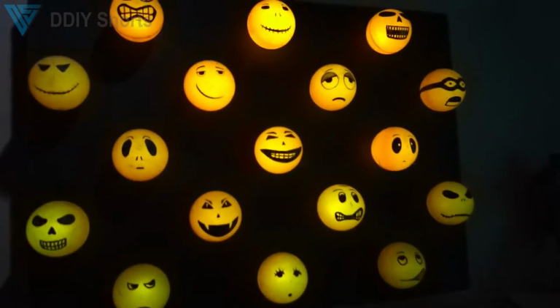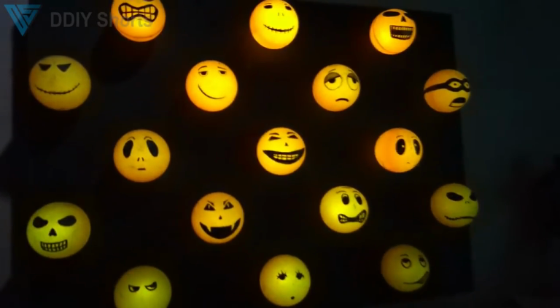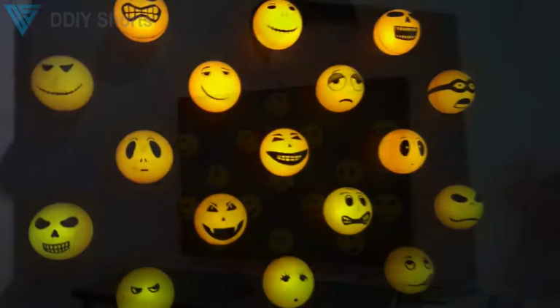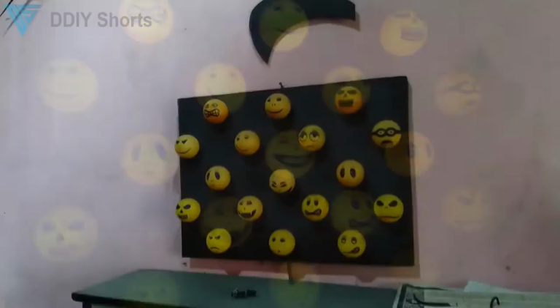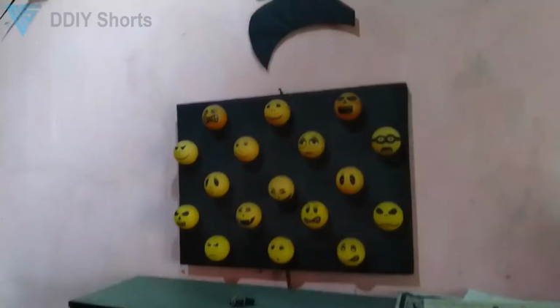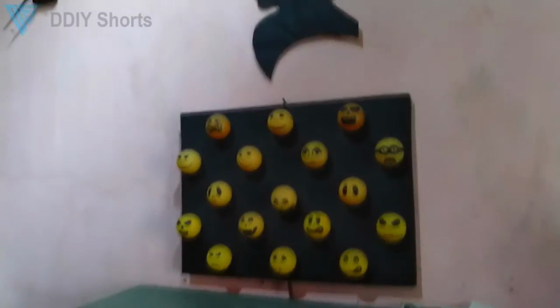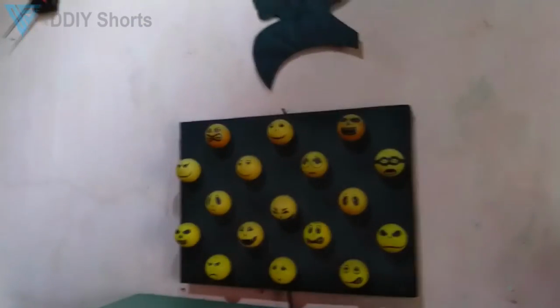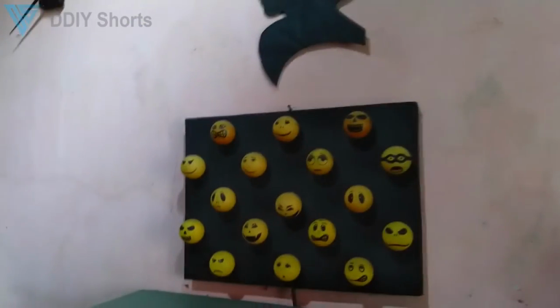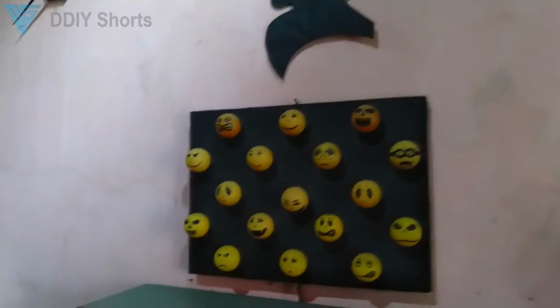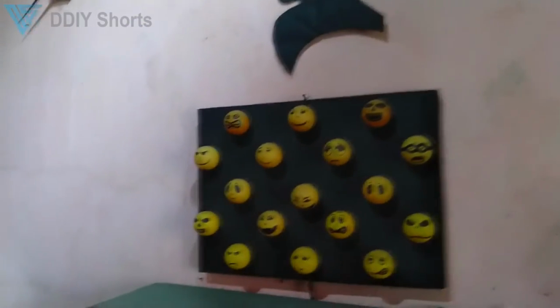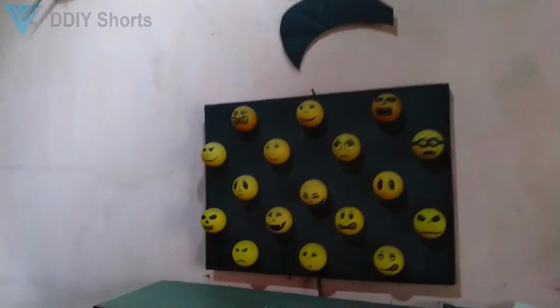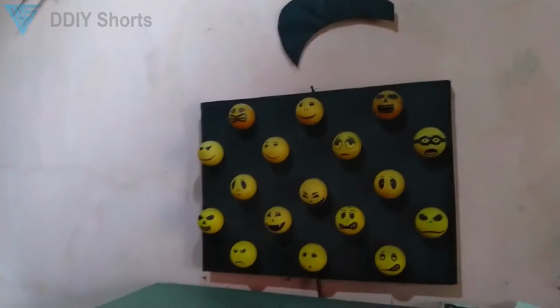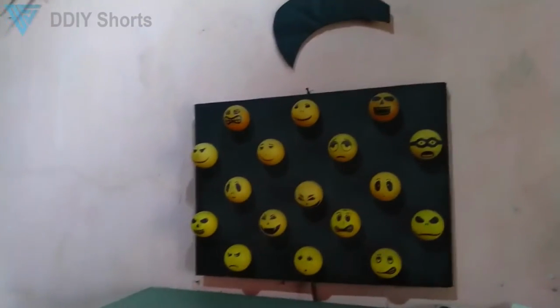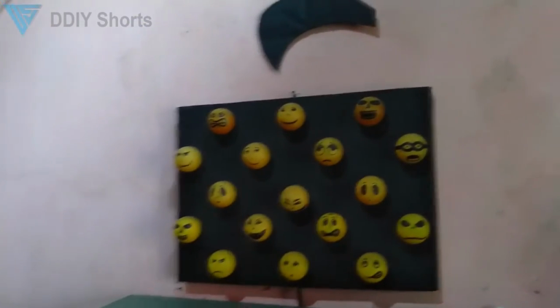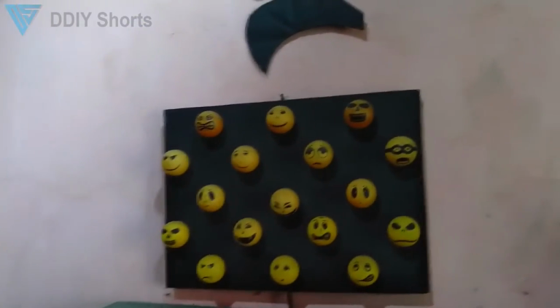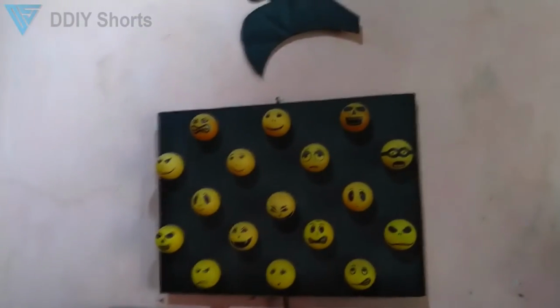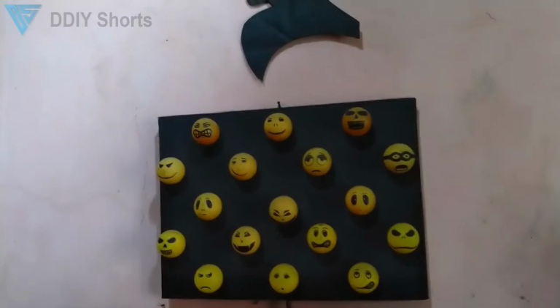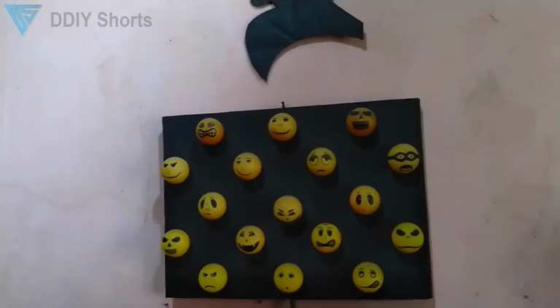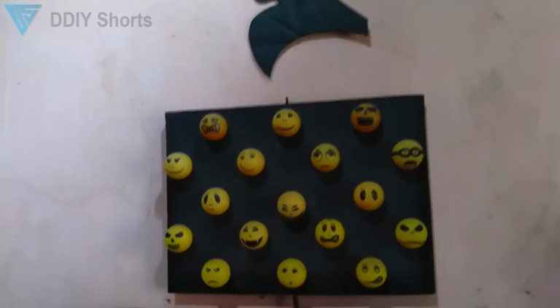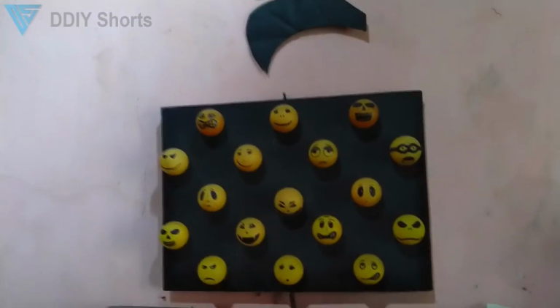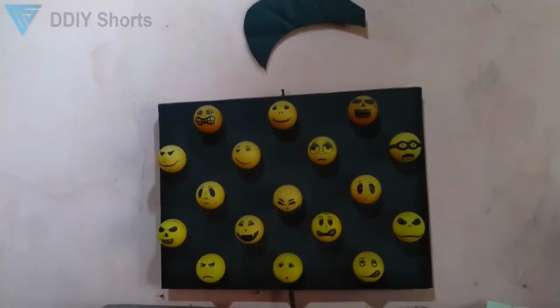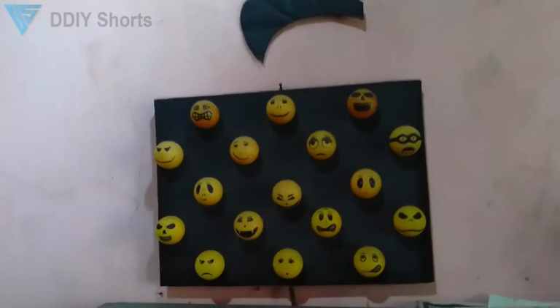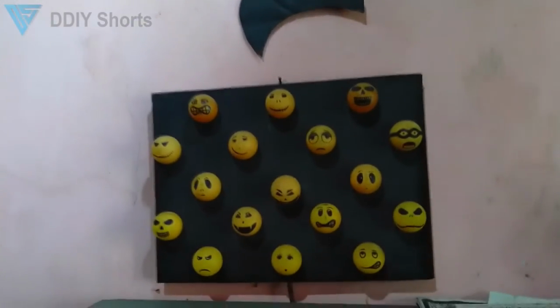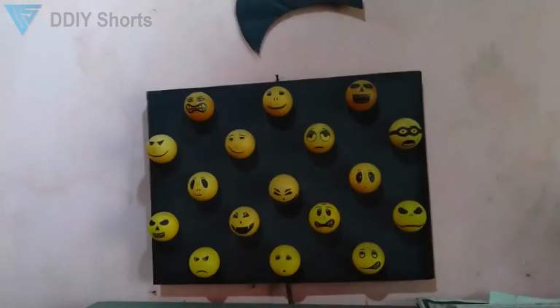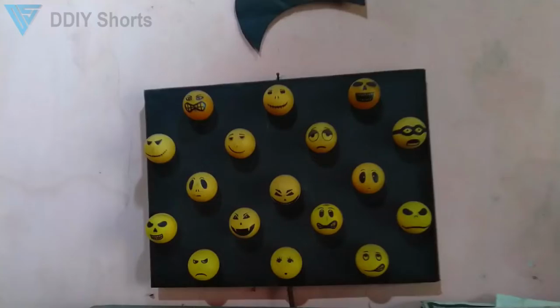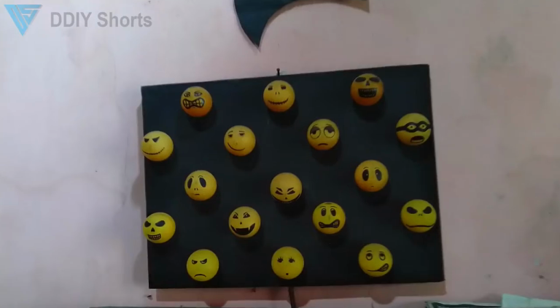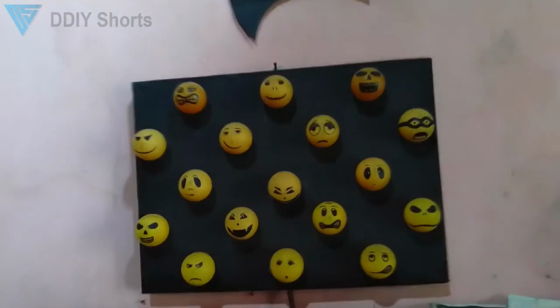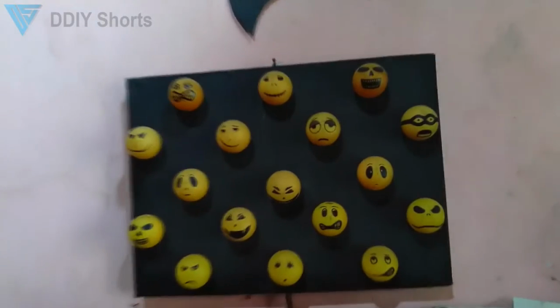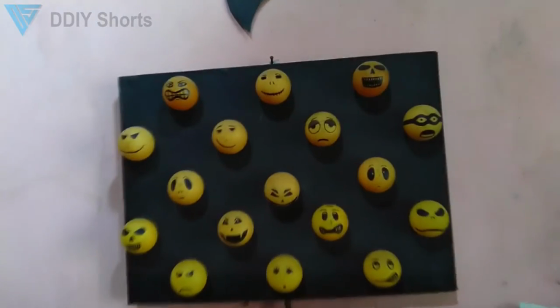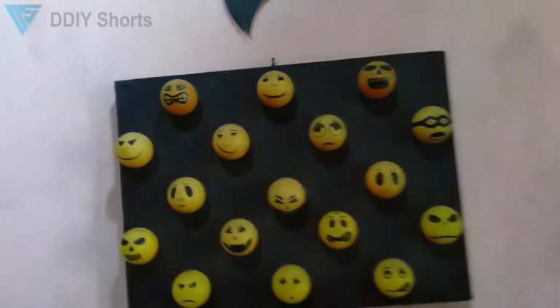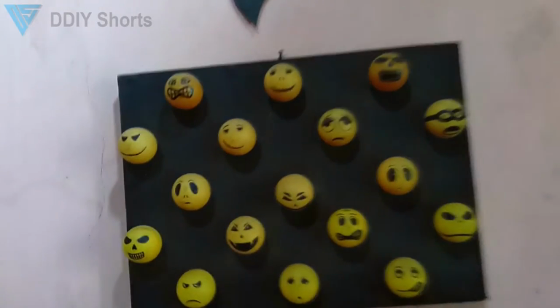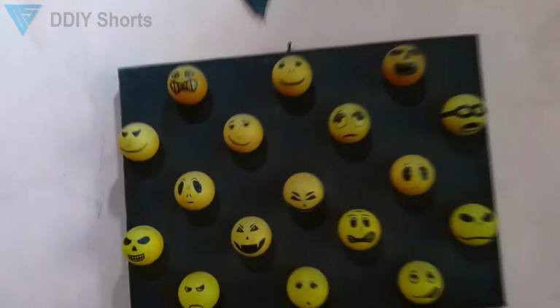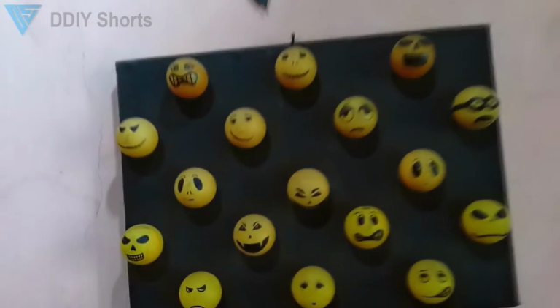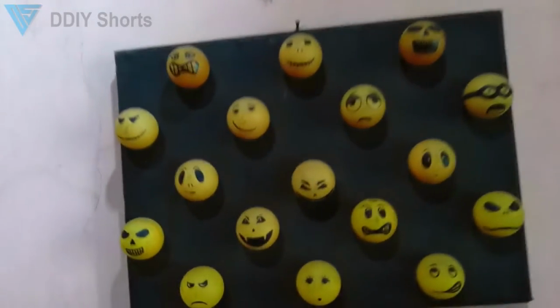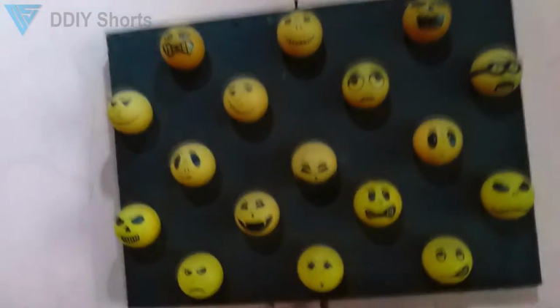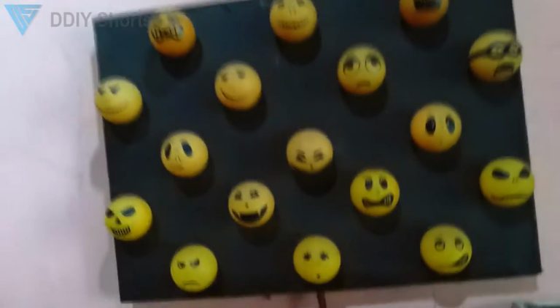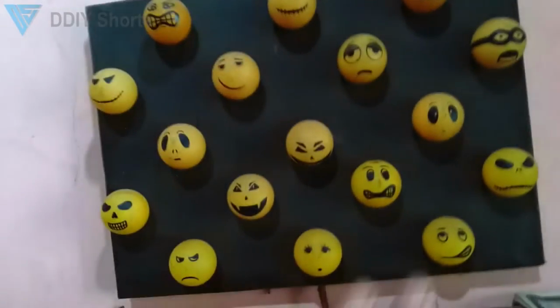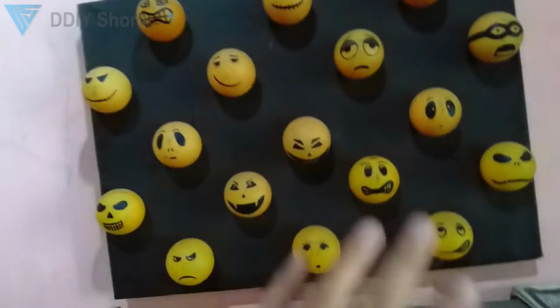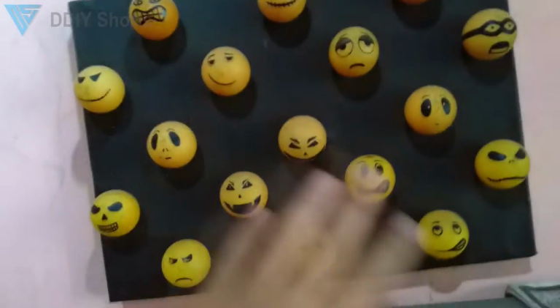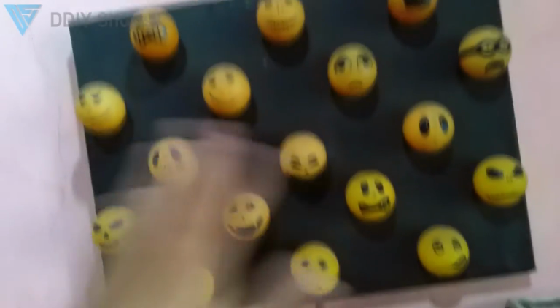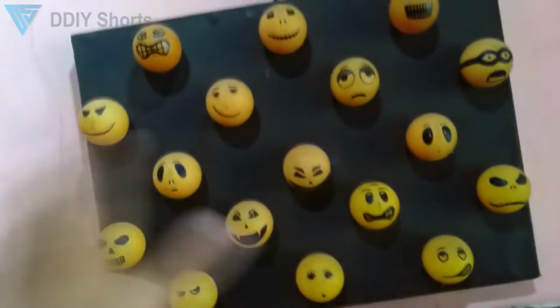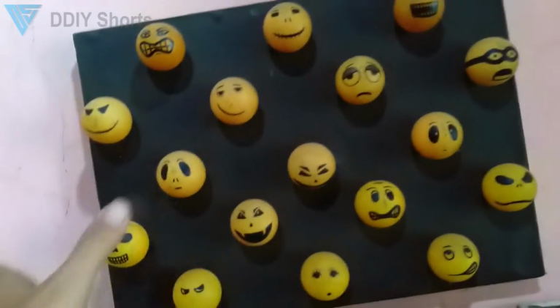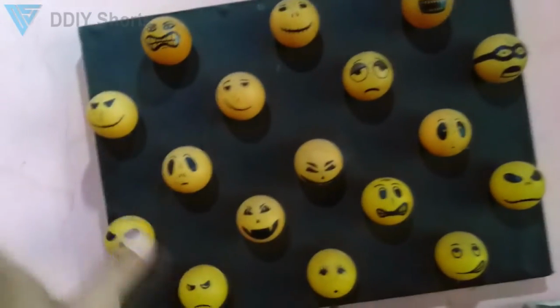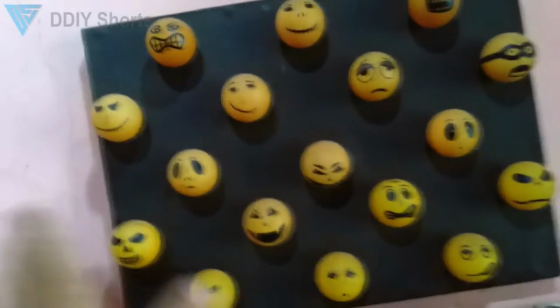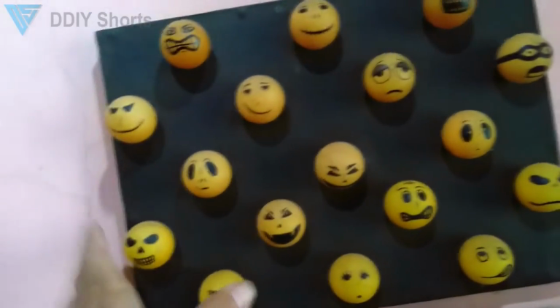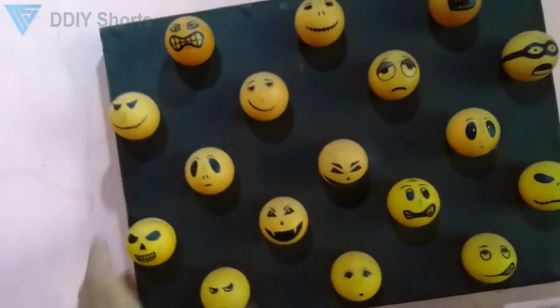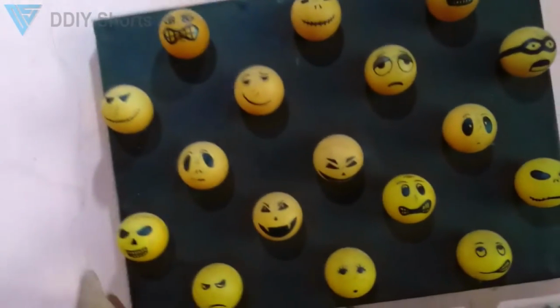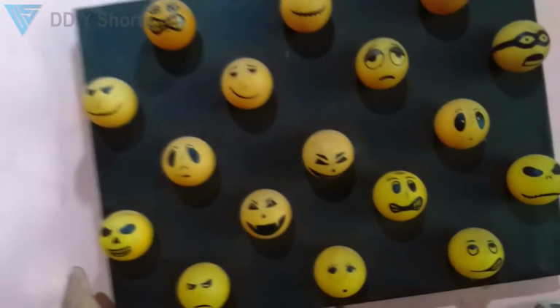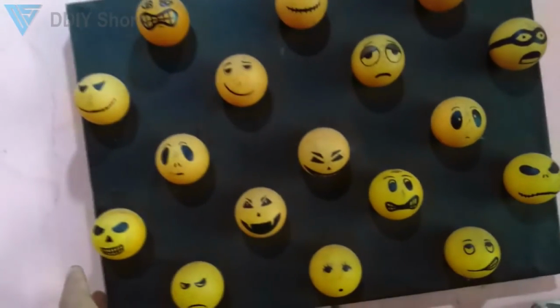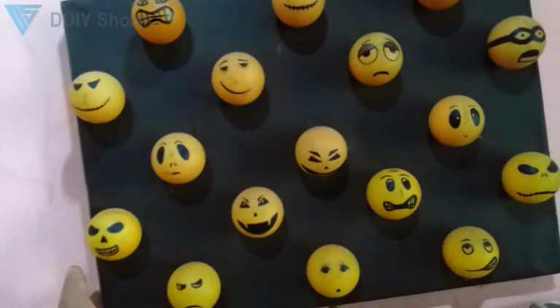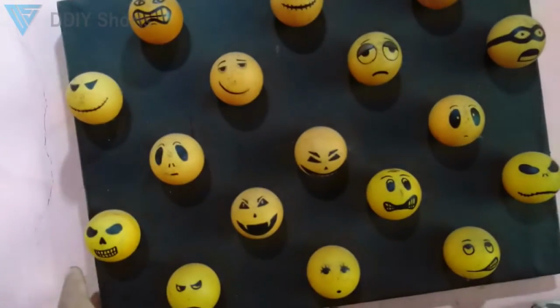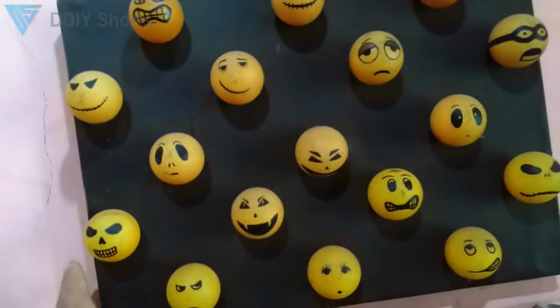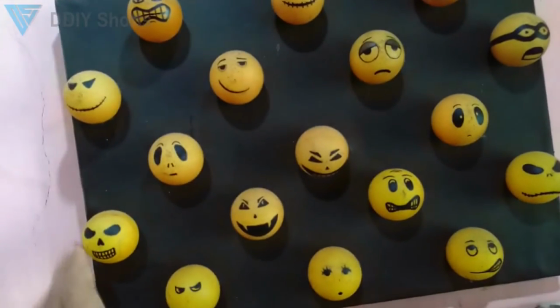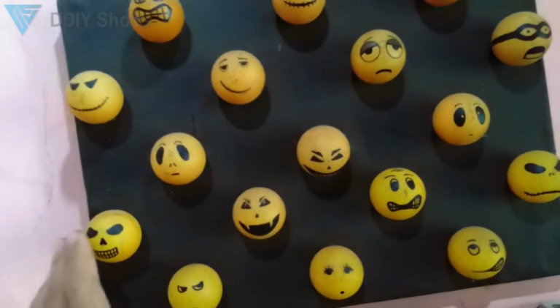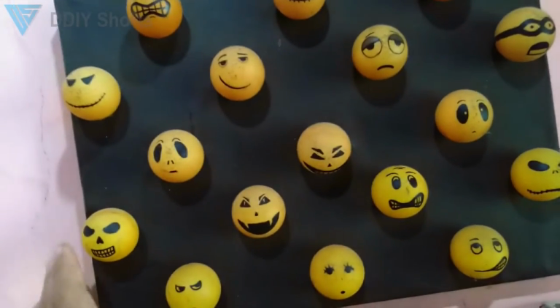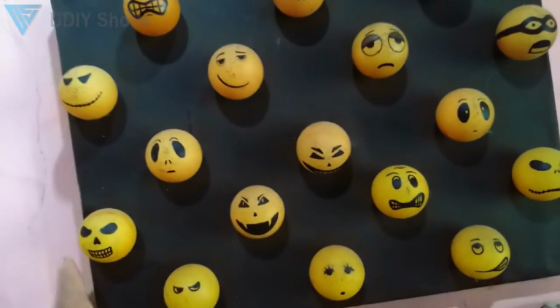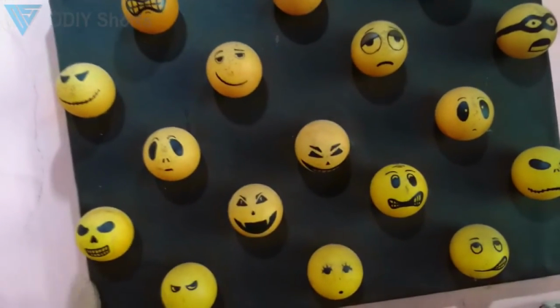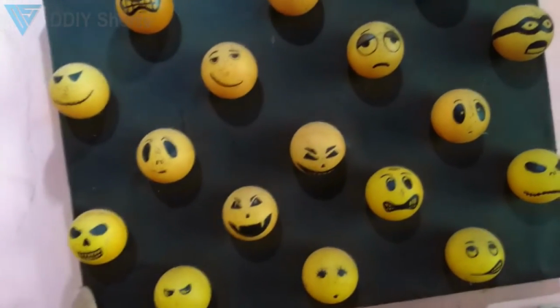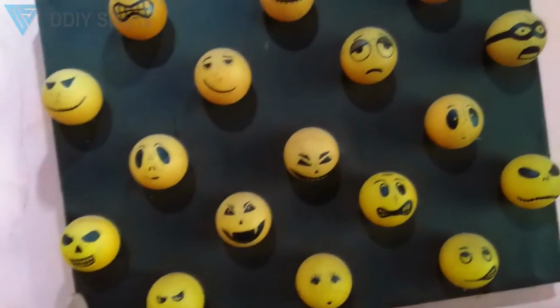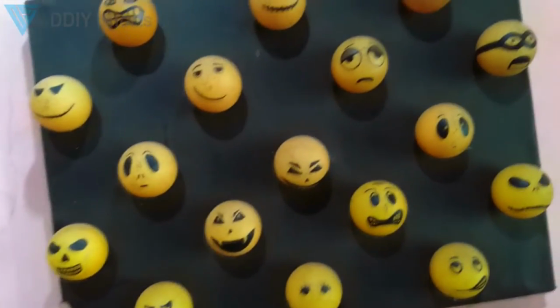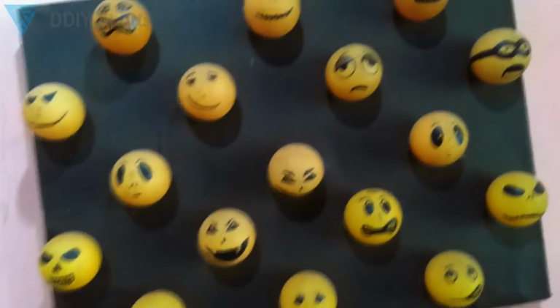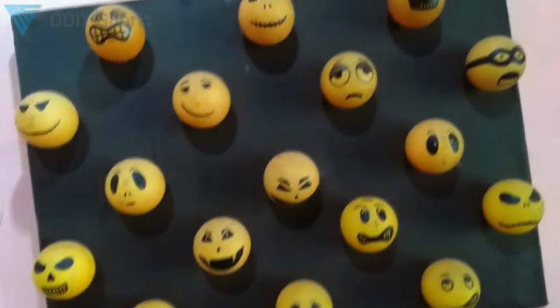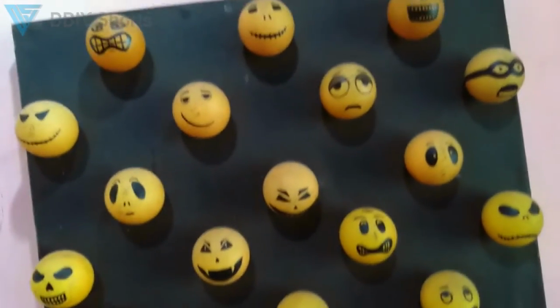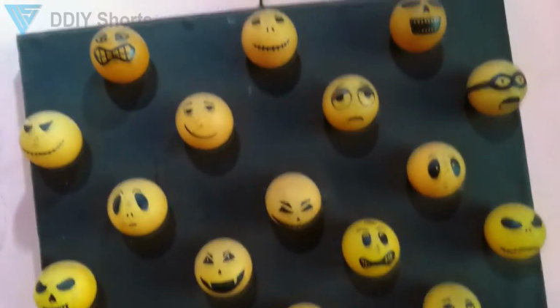This is a pretty unique wall decoration using ping-pong balls. Yes, these are all ping-pong balls that are already broken.